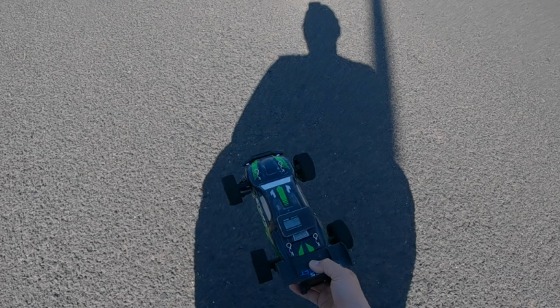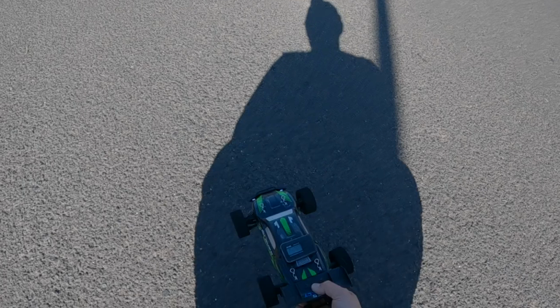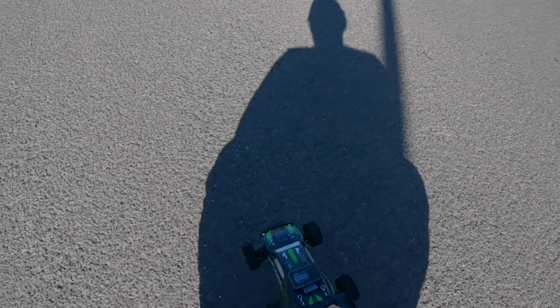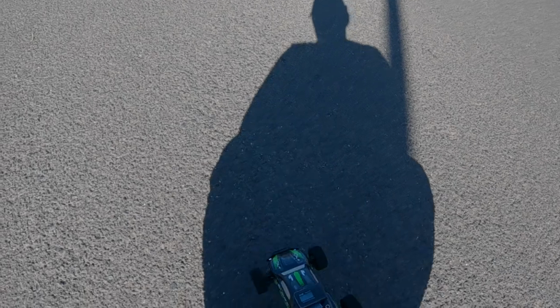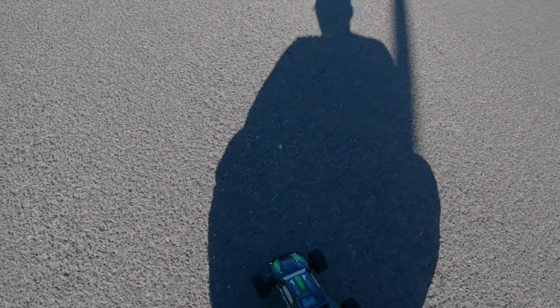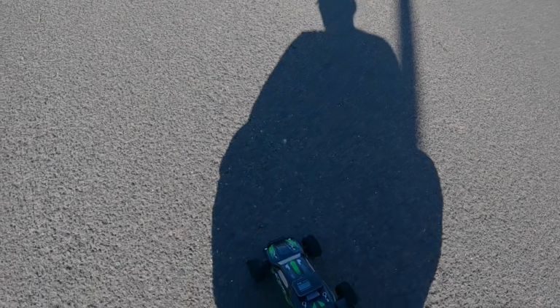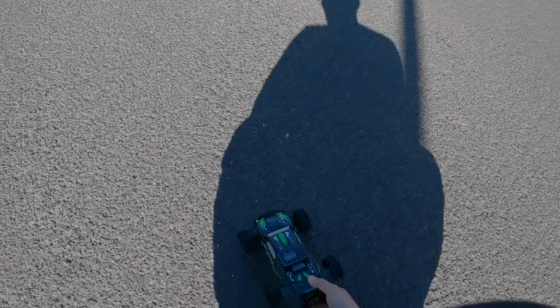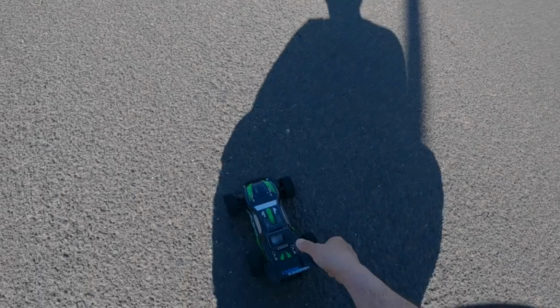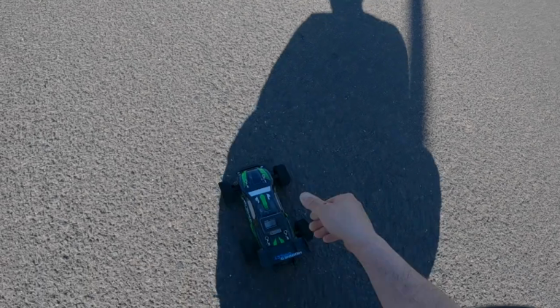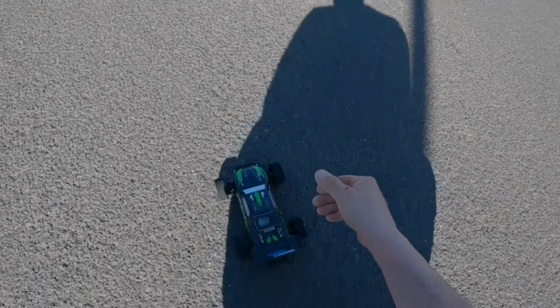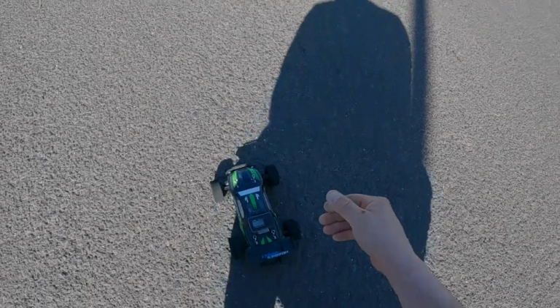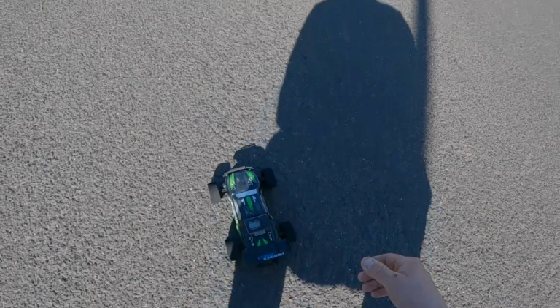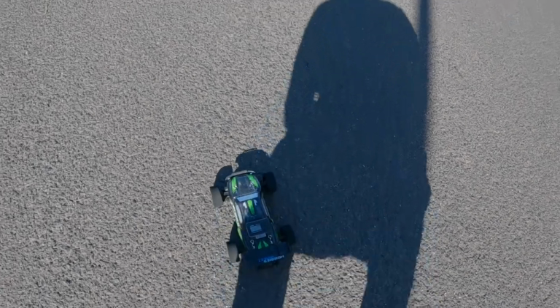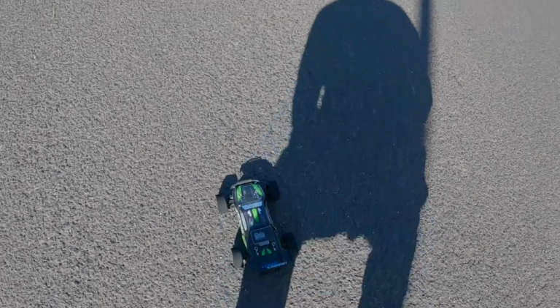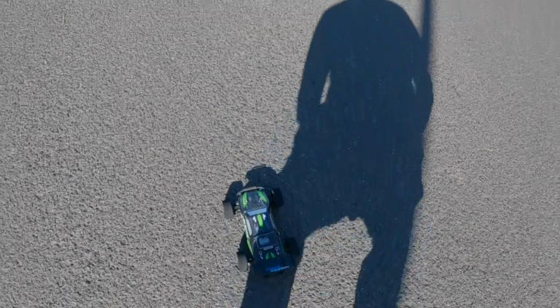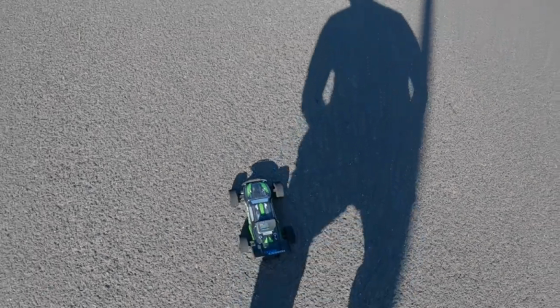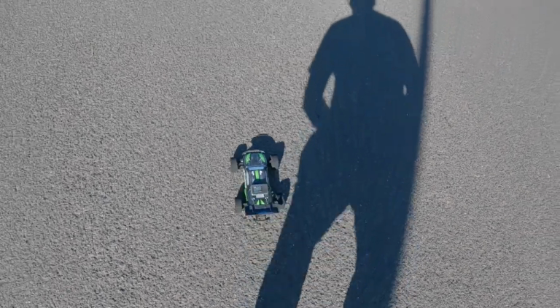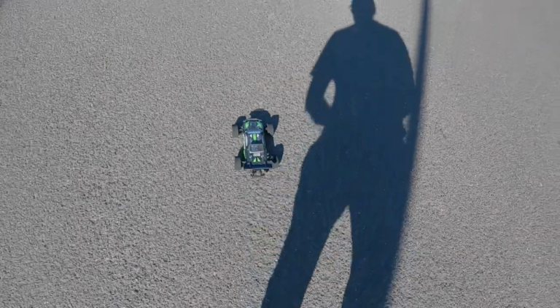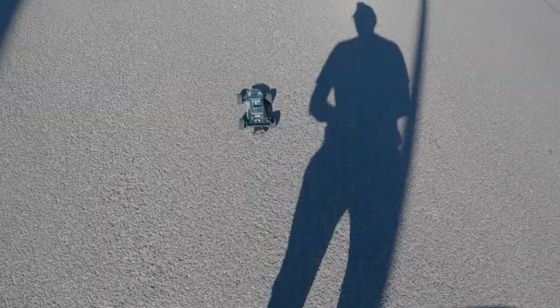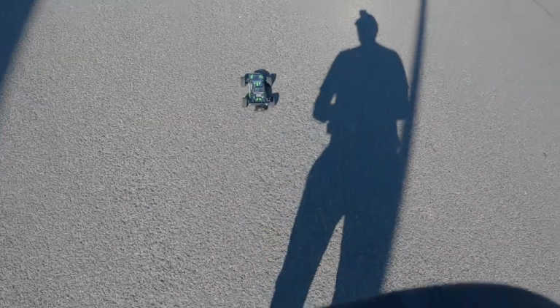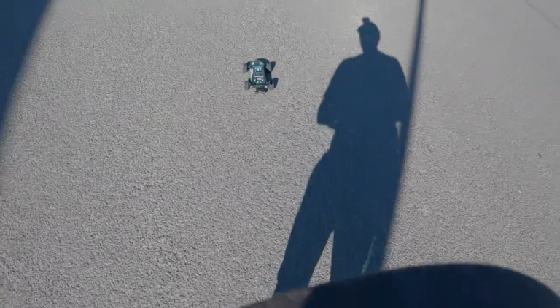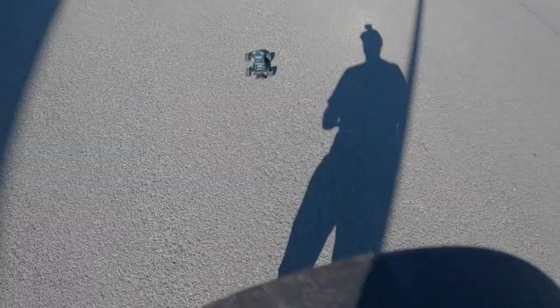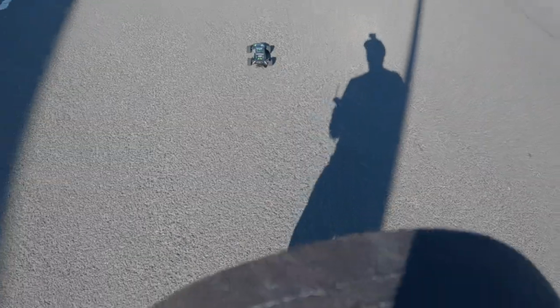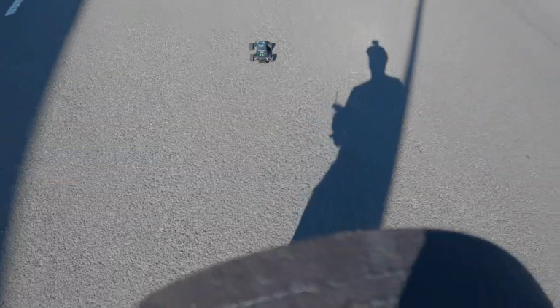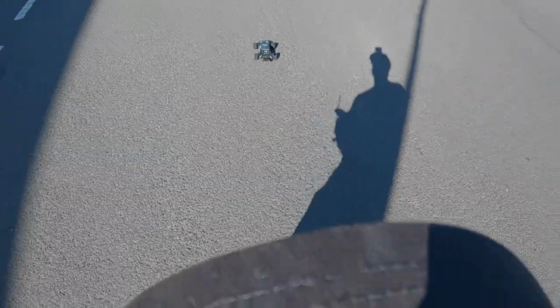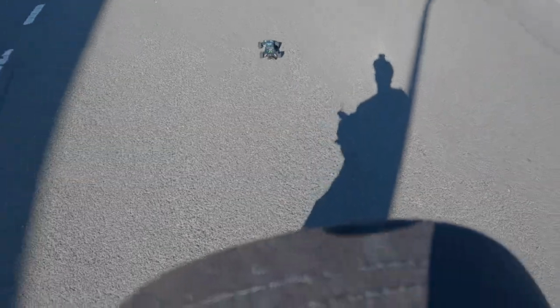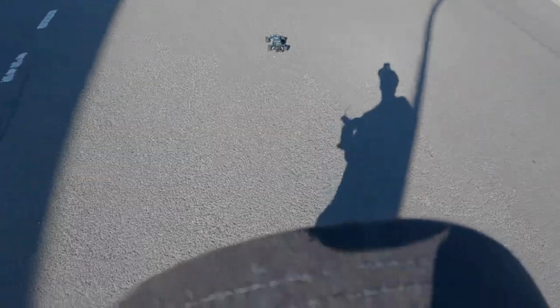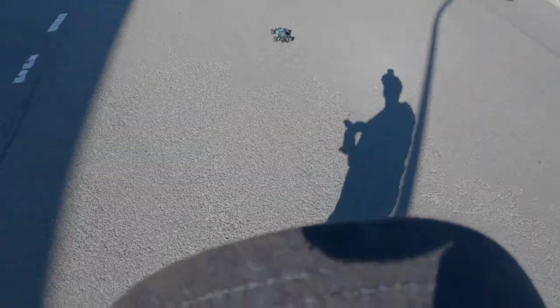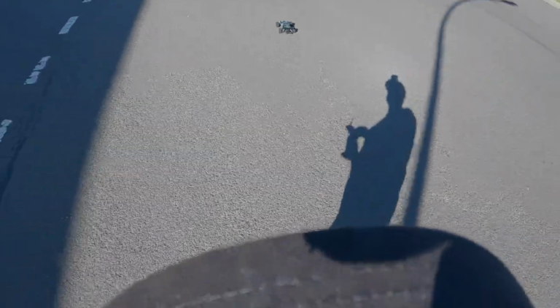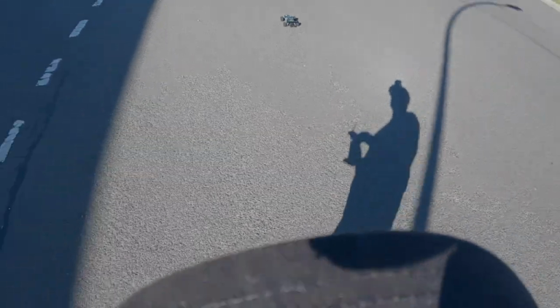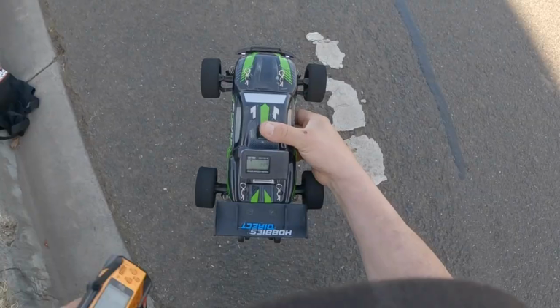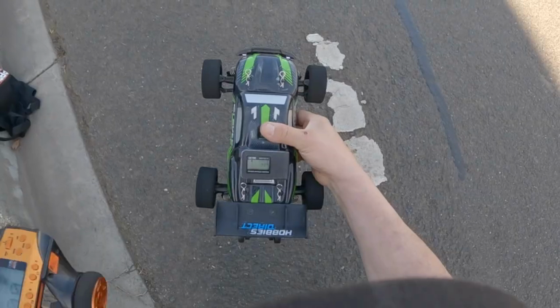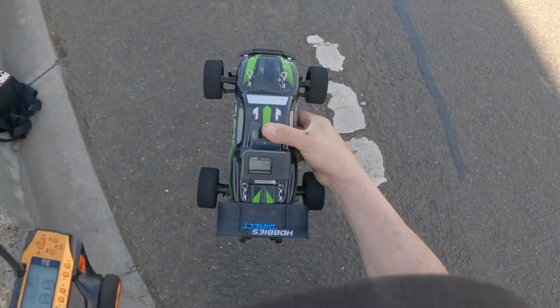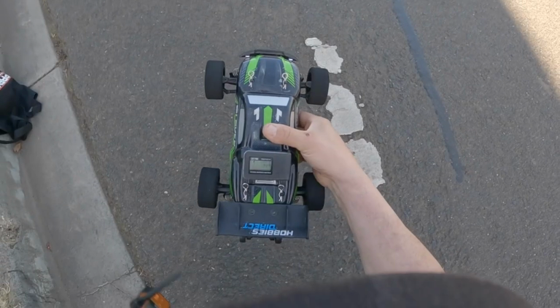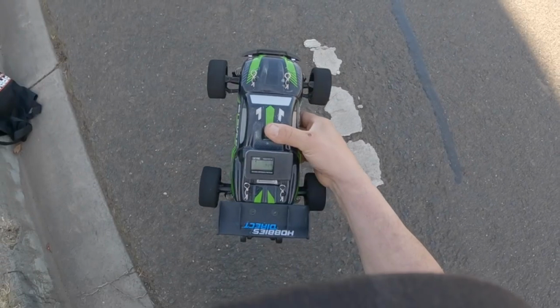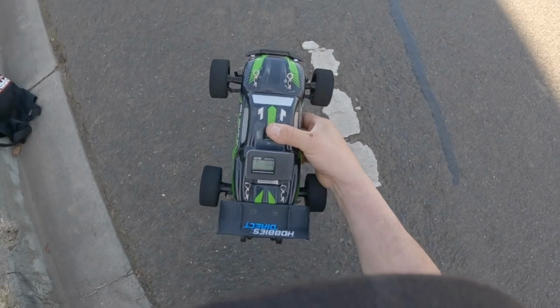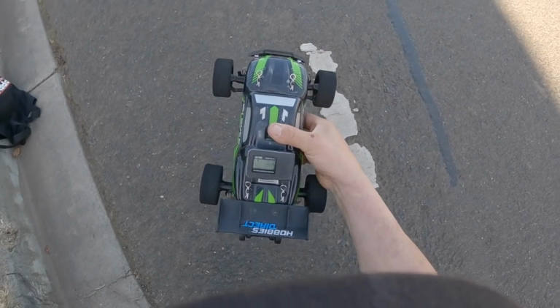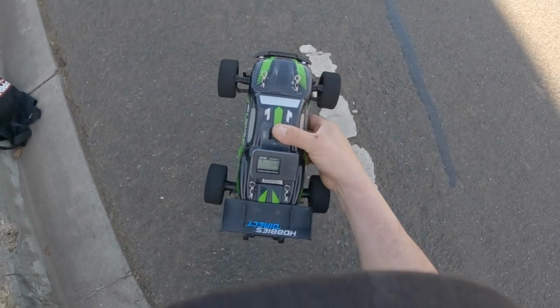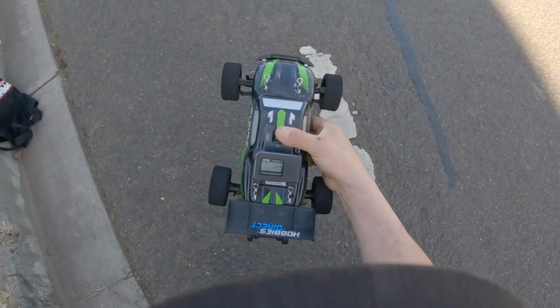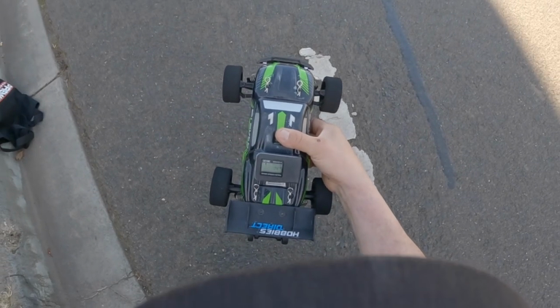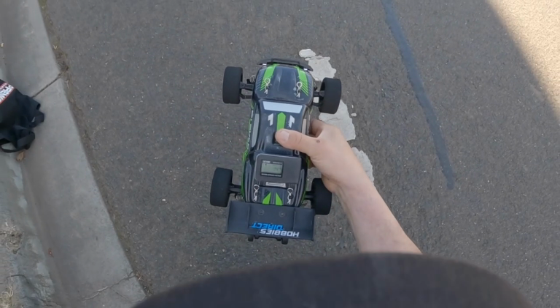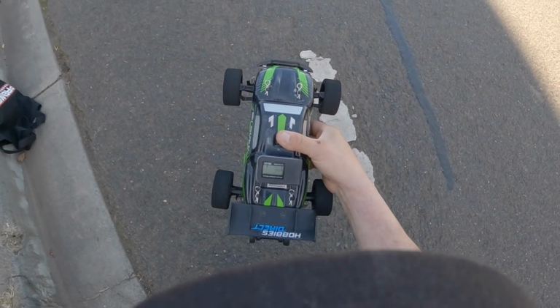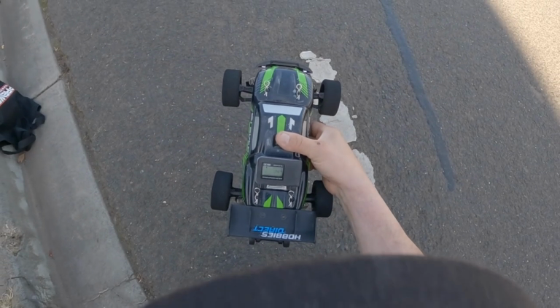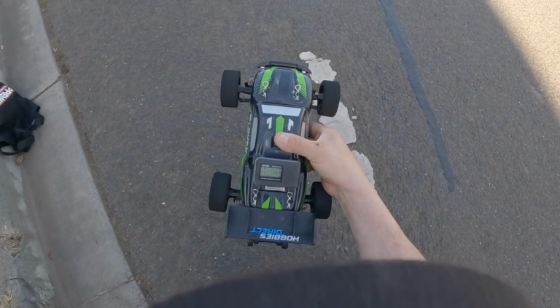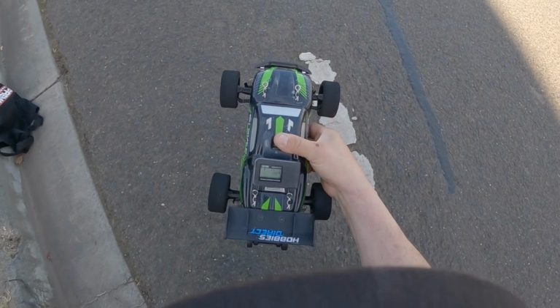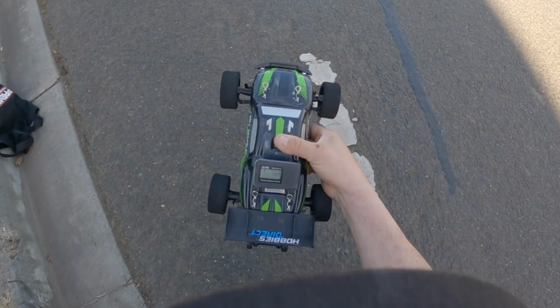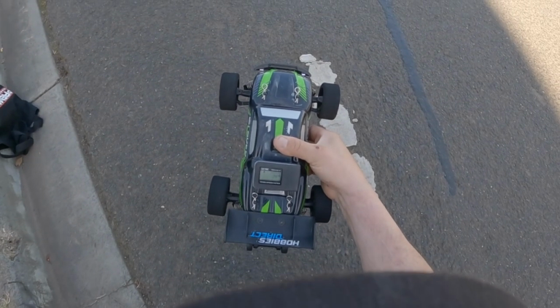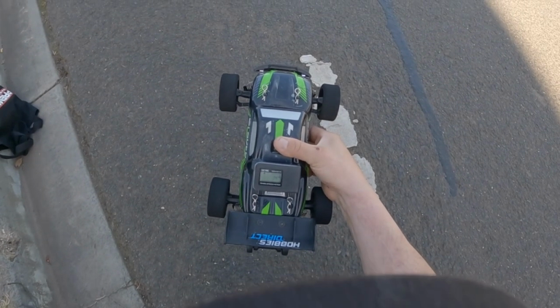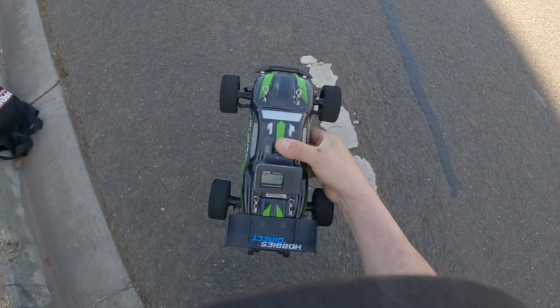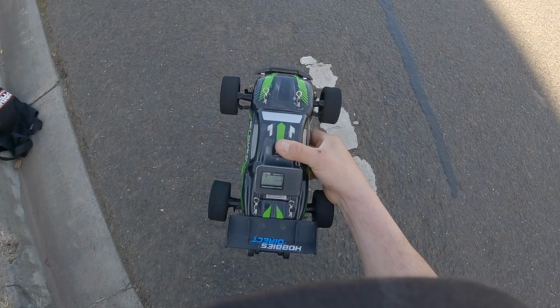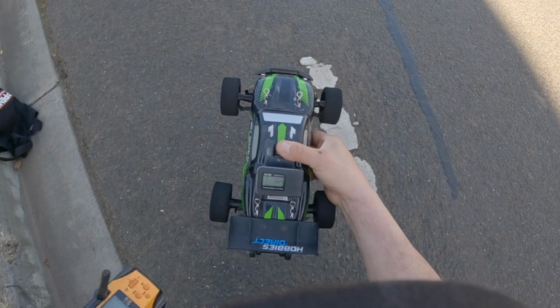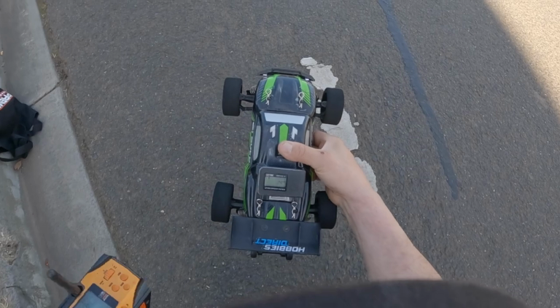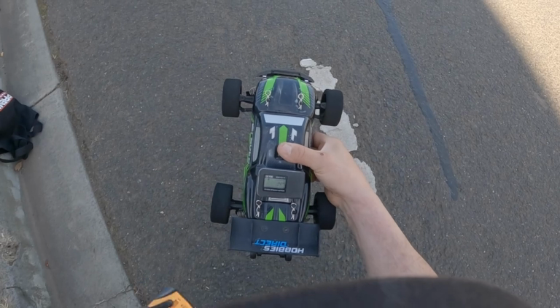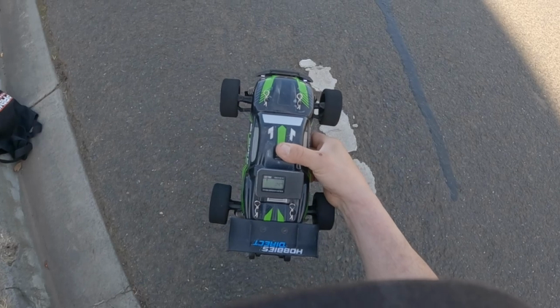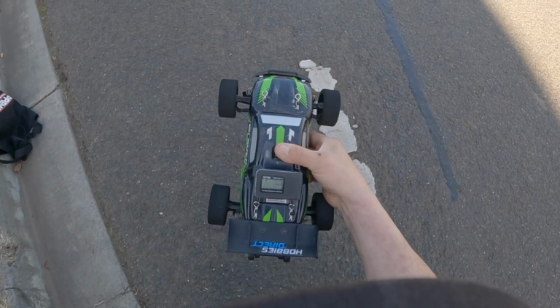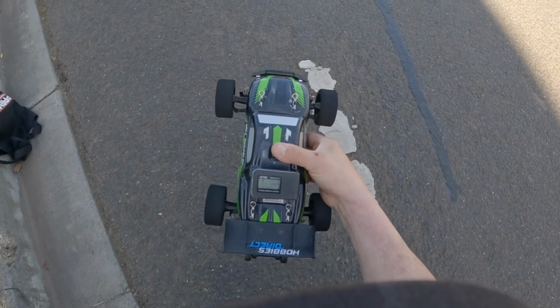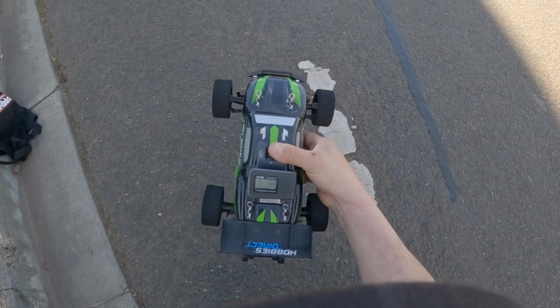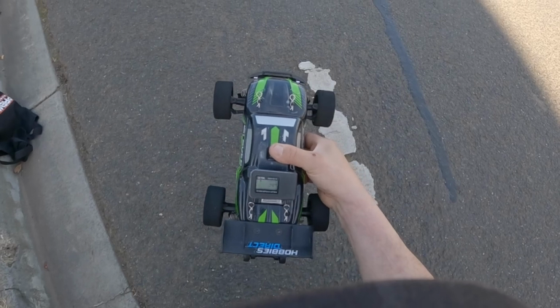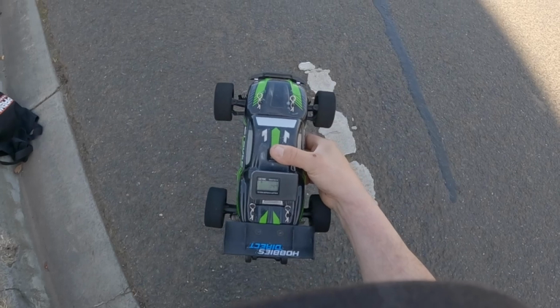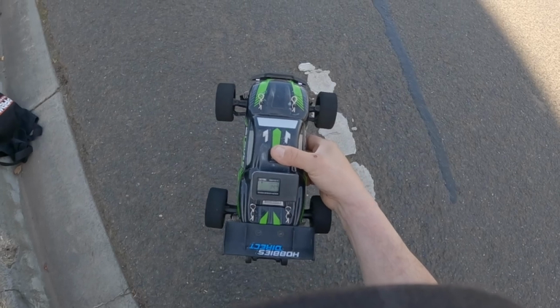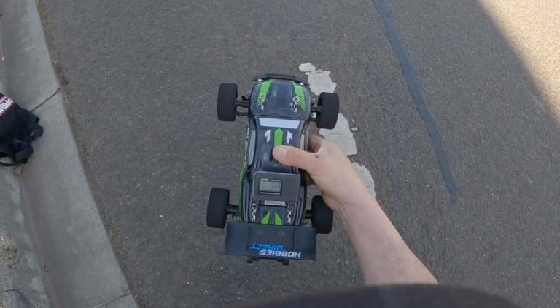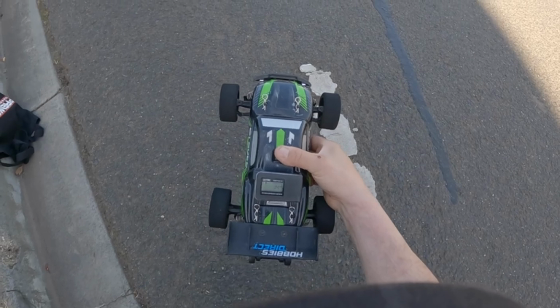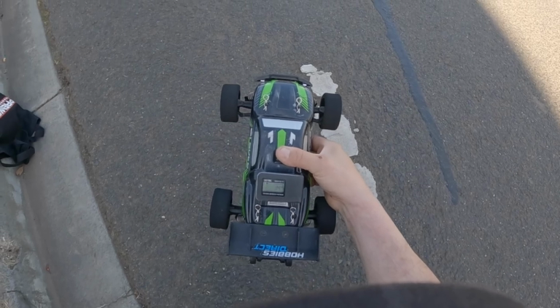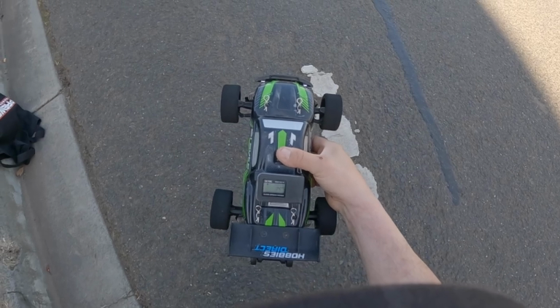We've got 34 kilometers an hour. Geez, I was actually getting a better speed with the bigger tires. Well, that's a bit disappointing. Let's see how we go on 3s — I'll change this battery over and have another play.